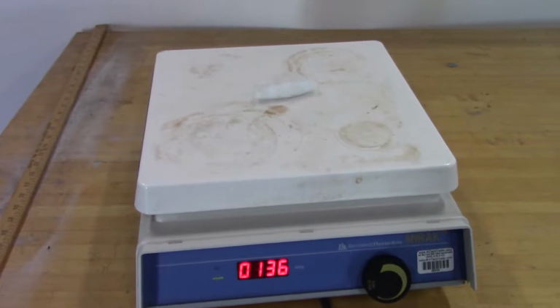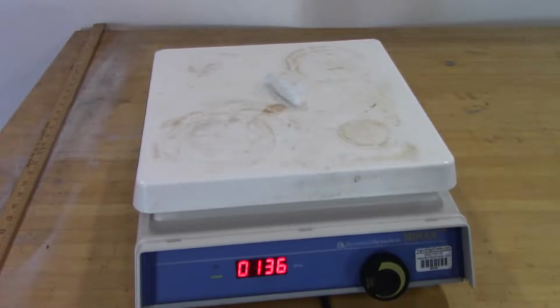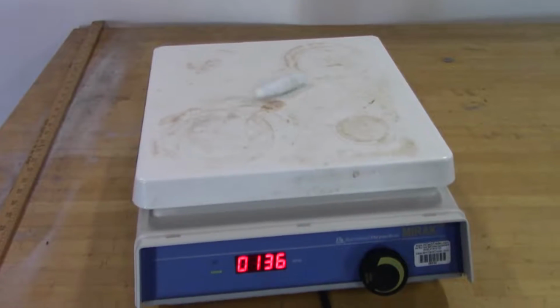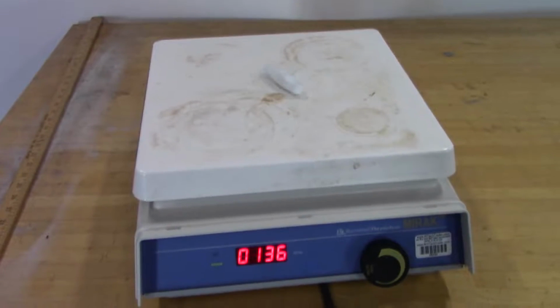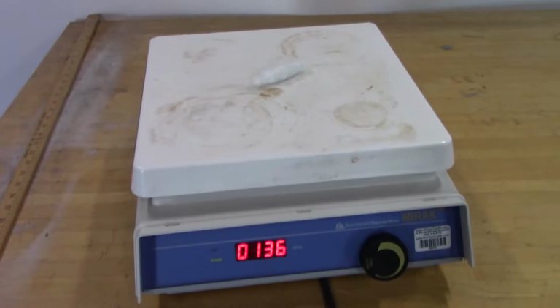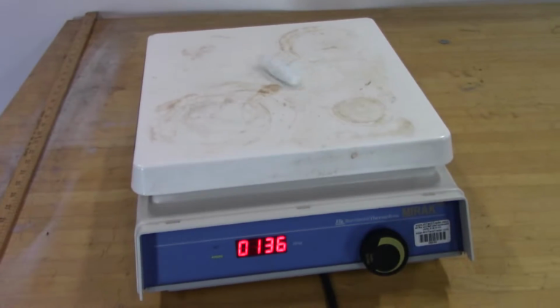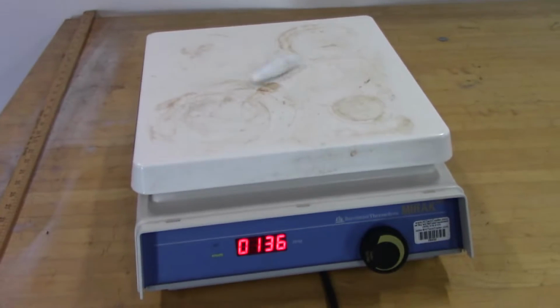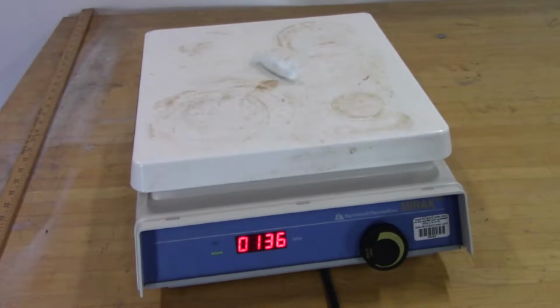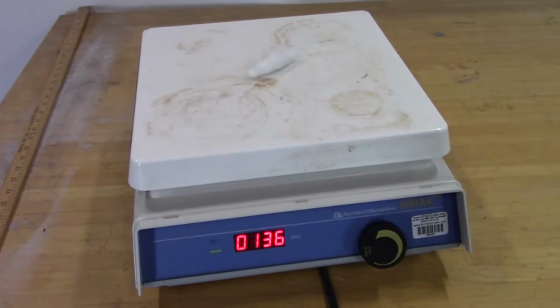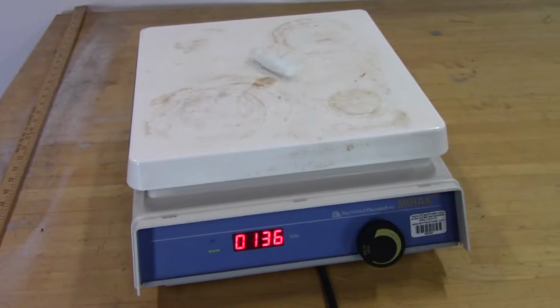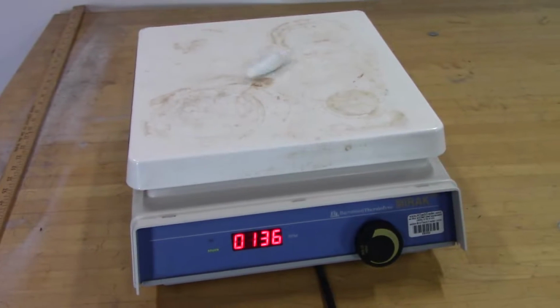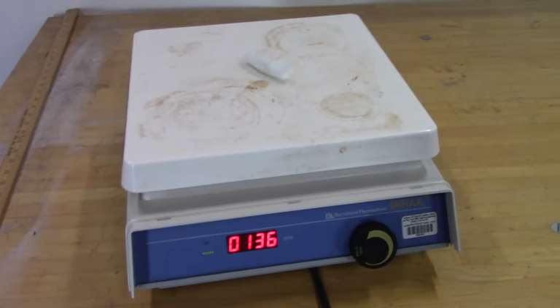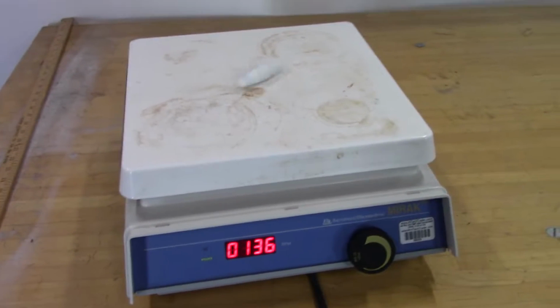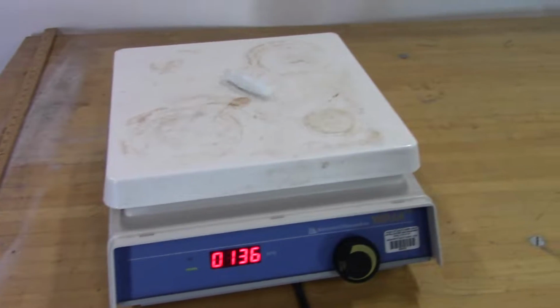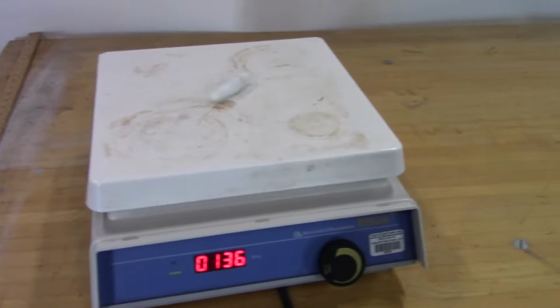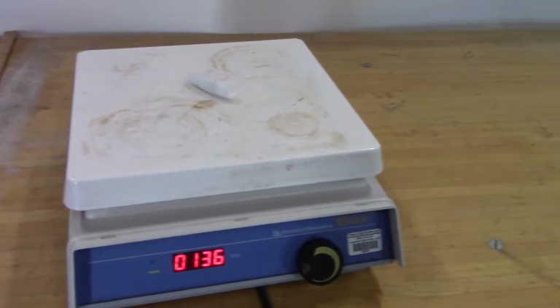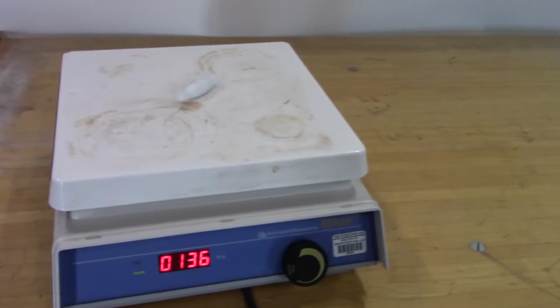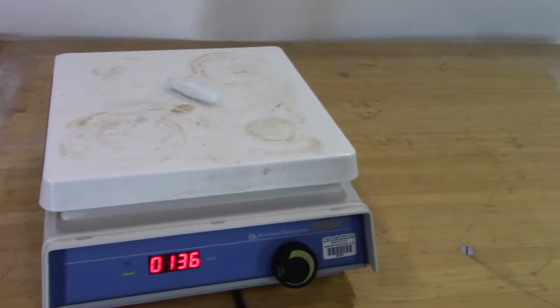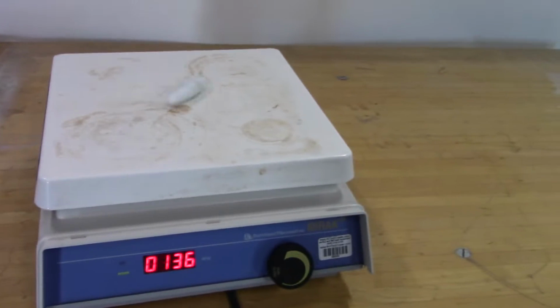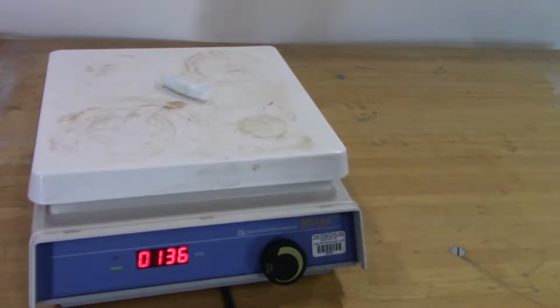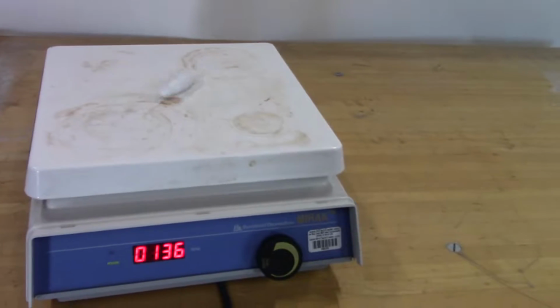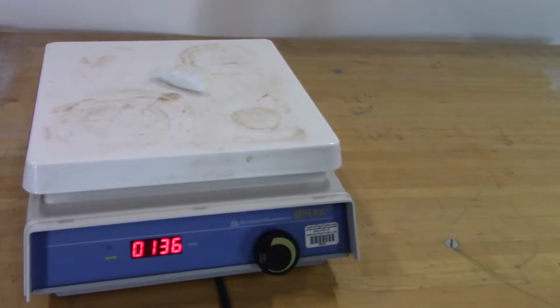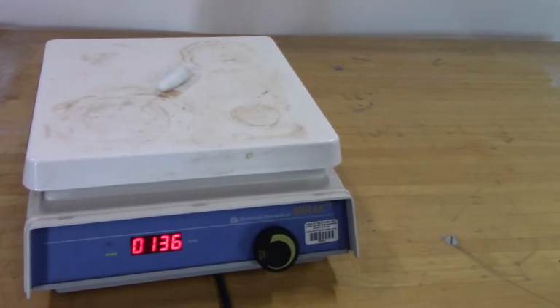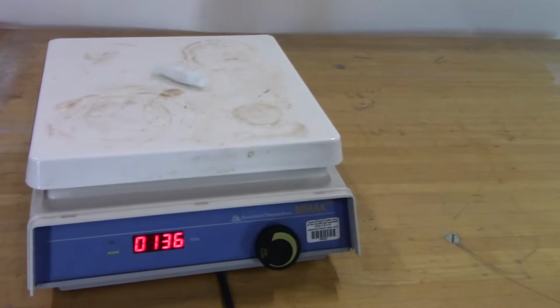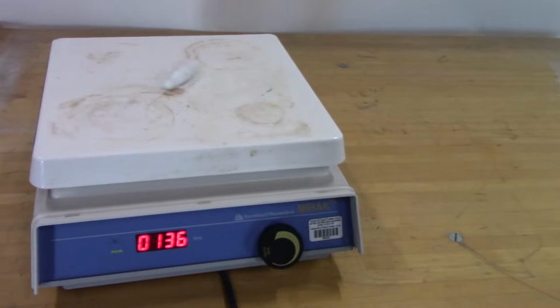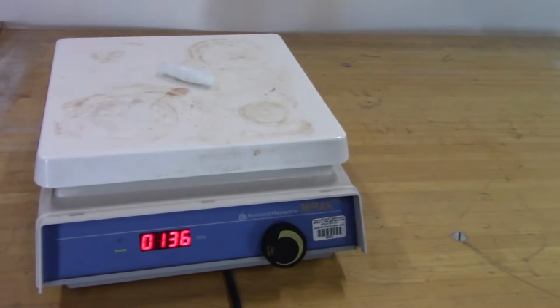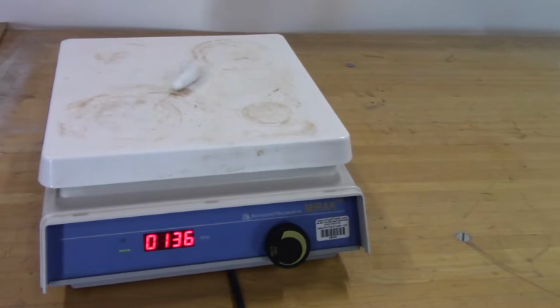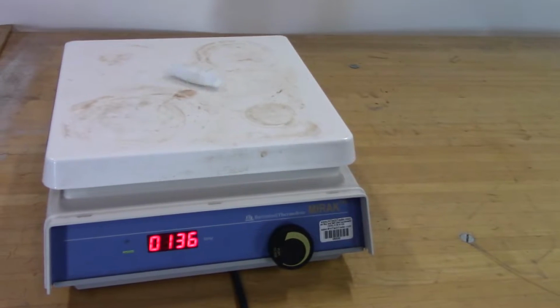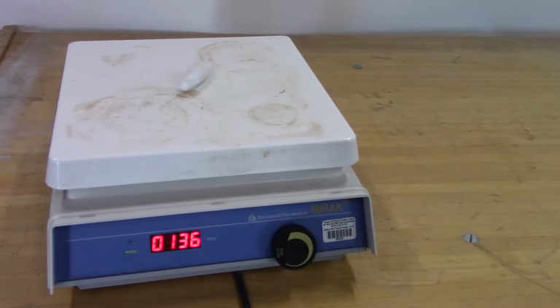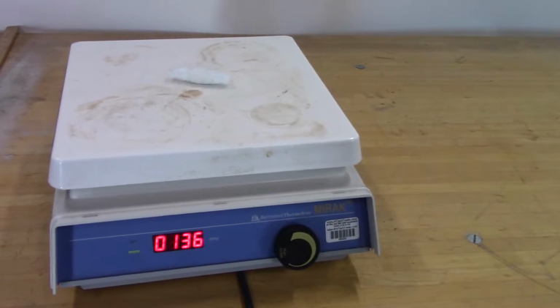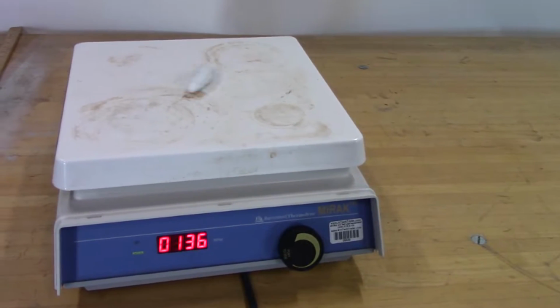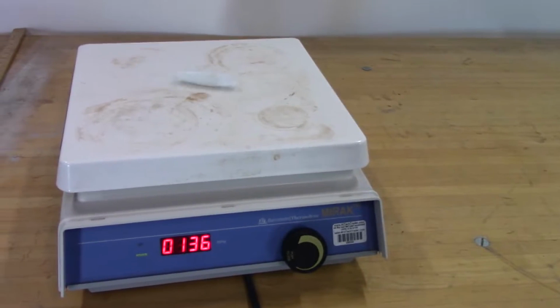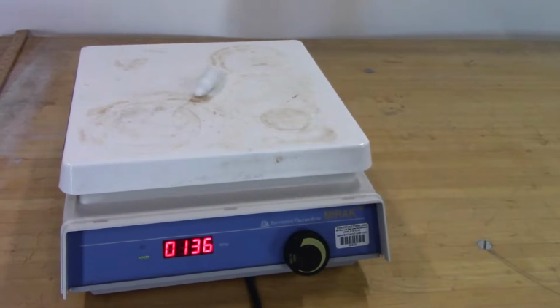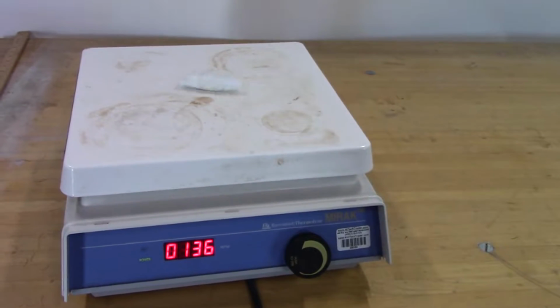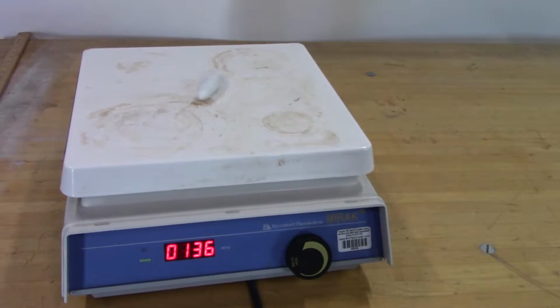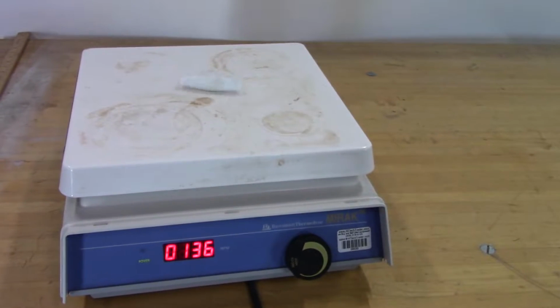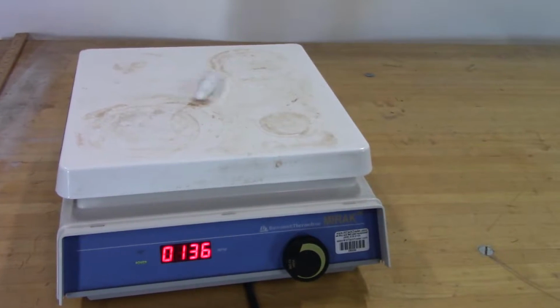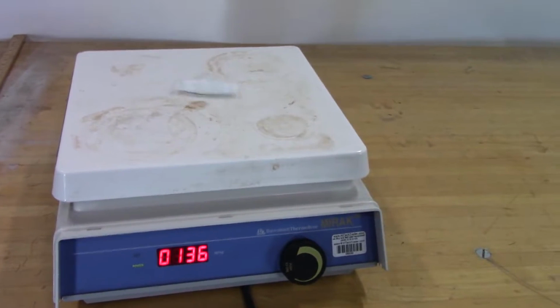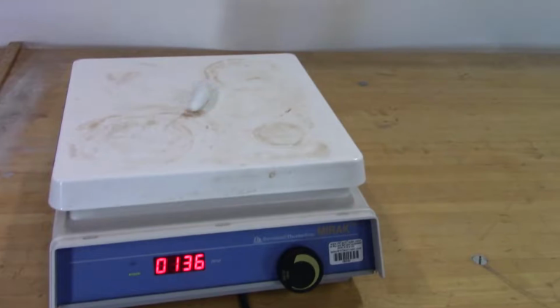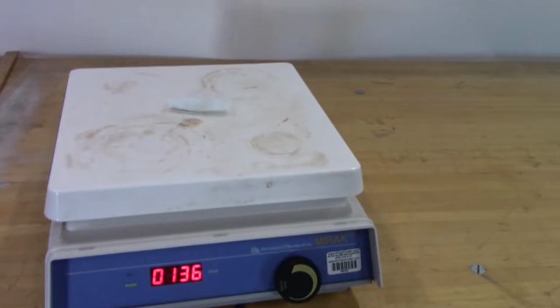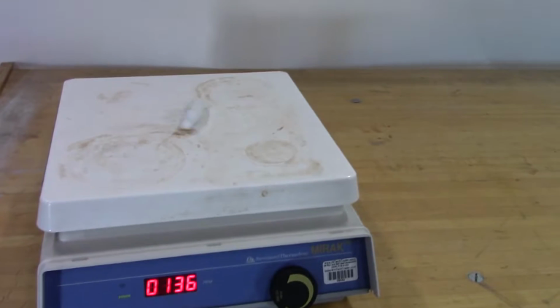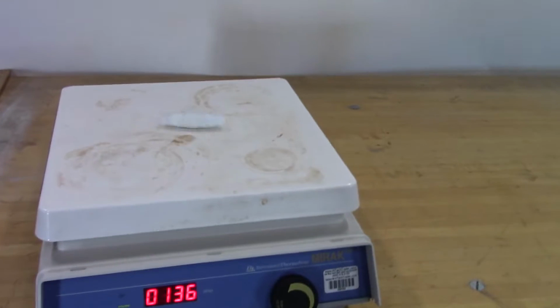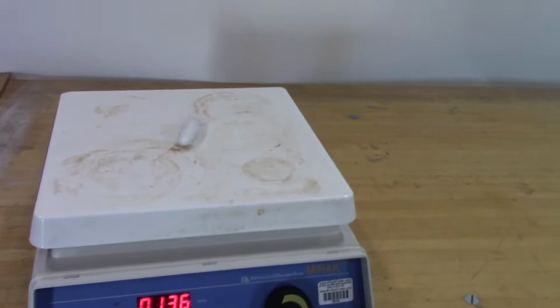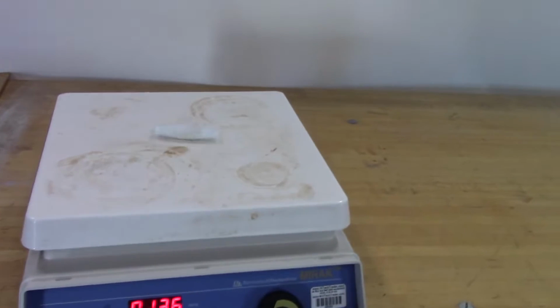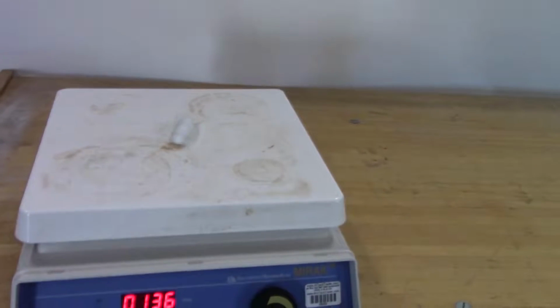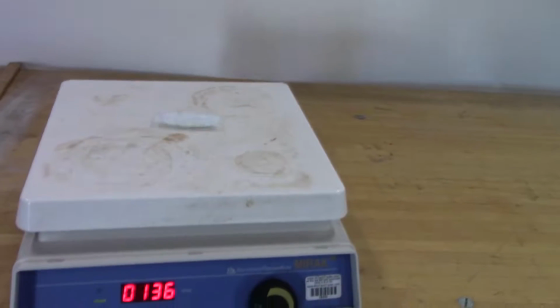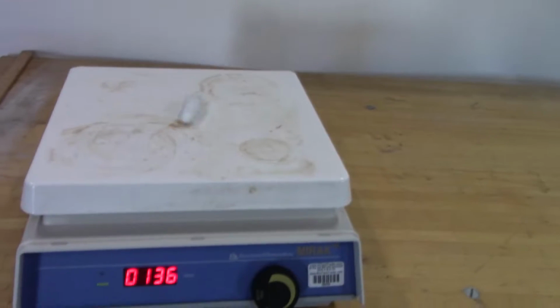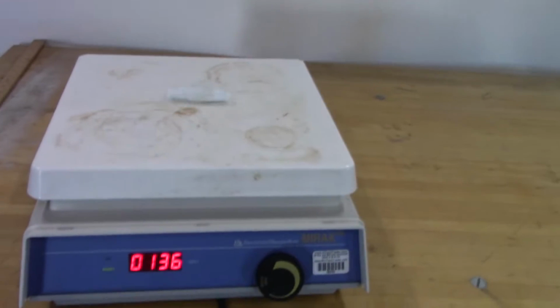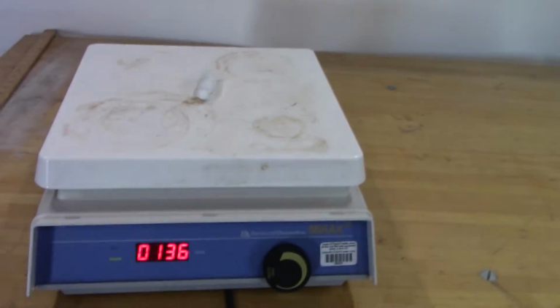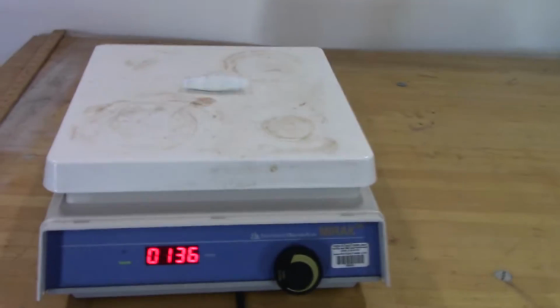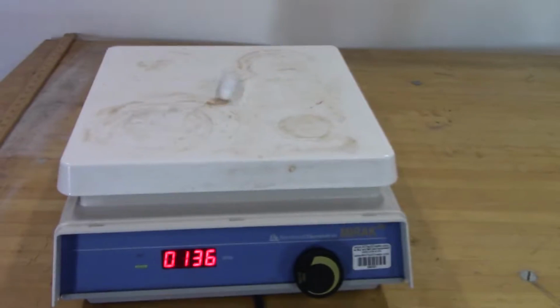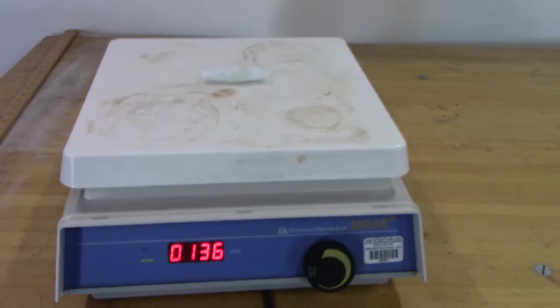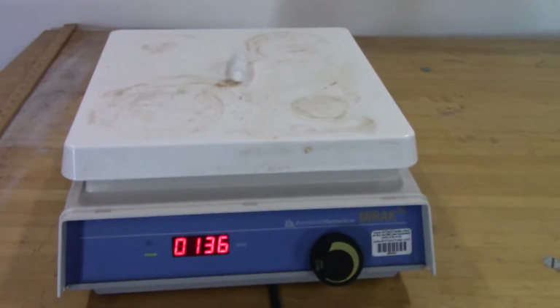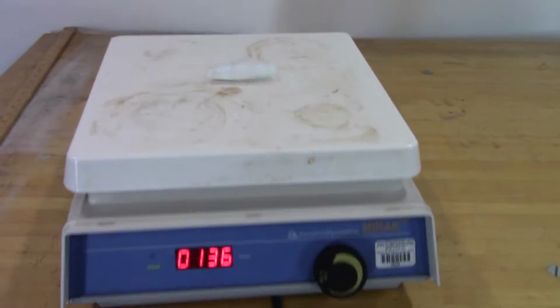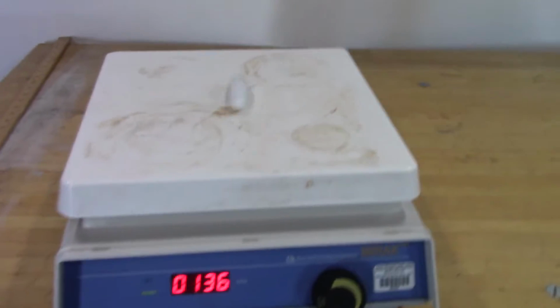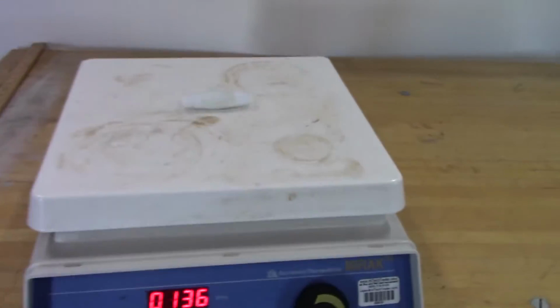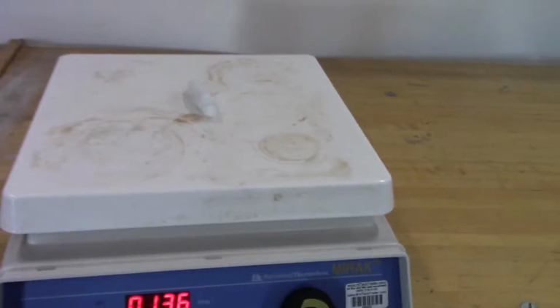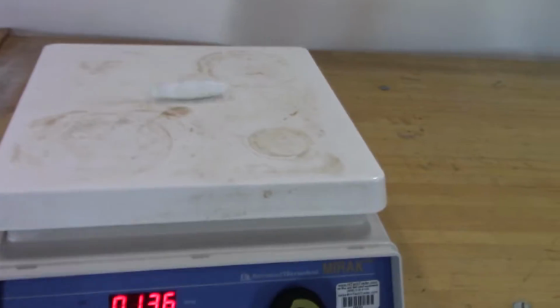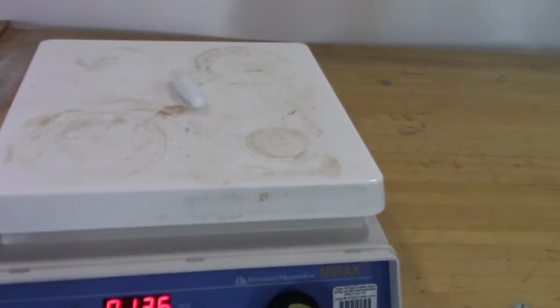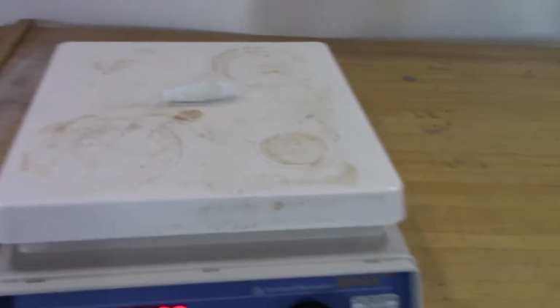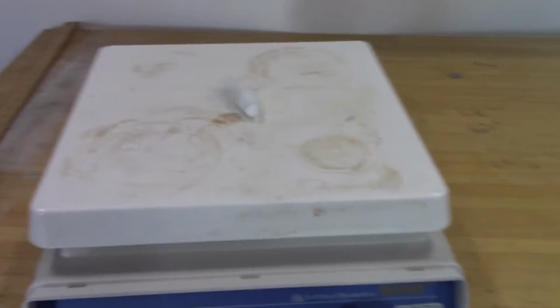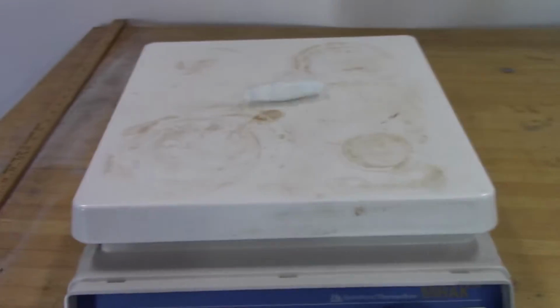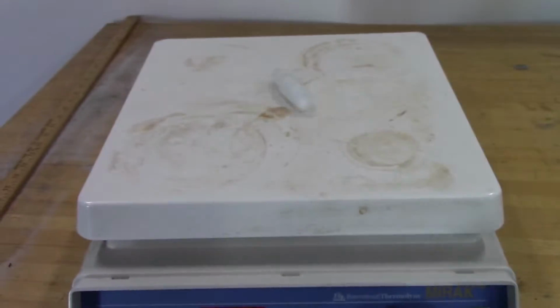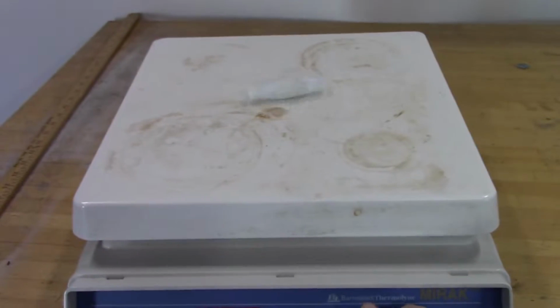Hi, this is Michael from iTechTrader. Today we're looking at a Mirac stir. As you can see, we've got it rotating at 136 RPM.